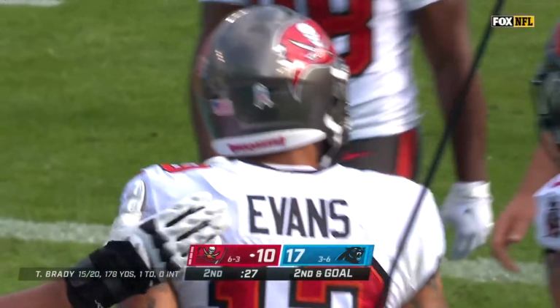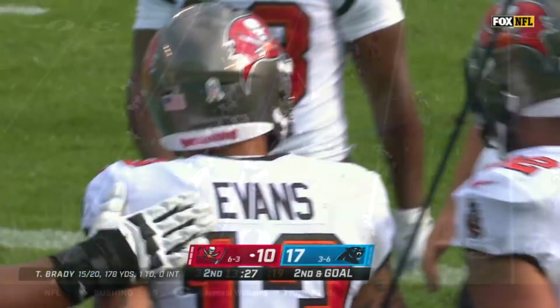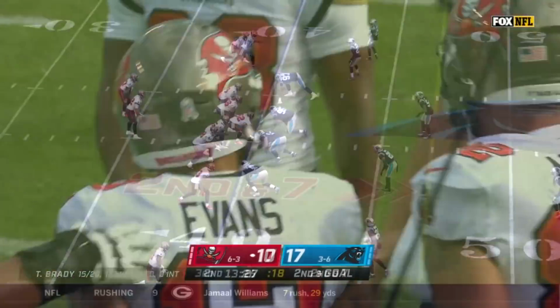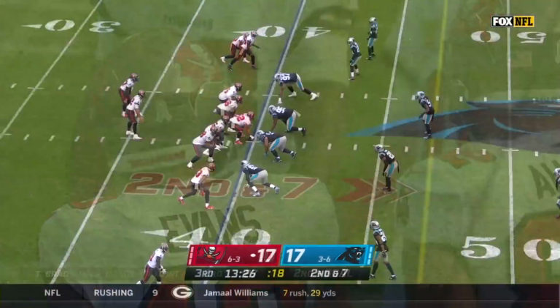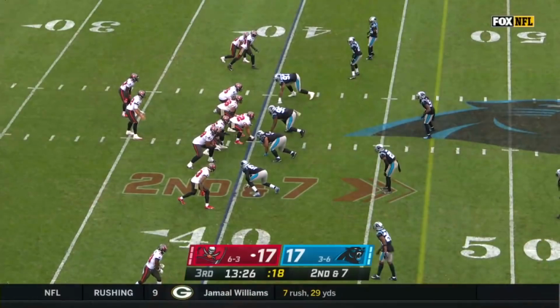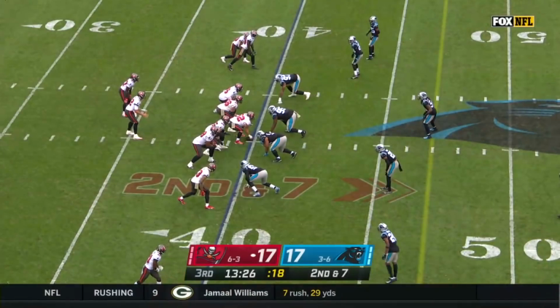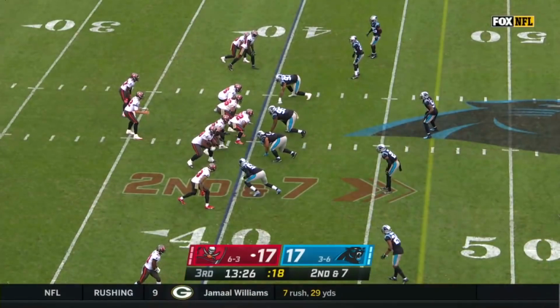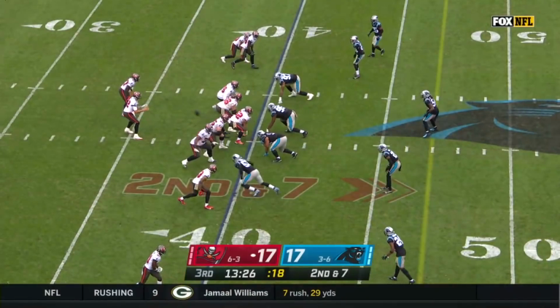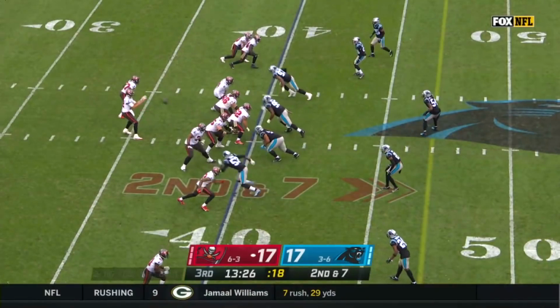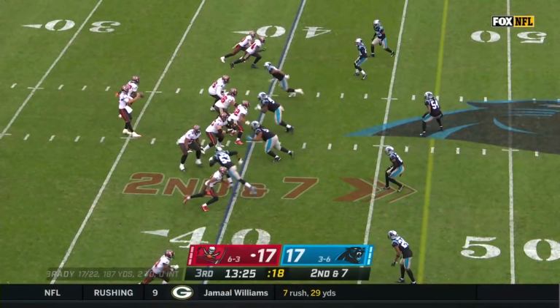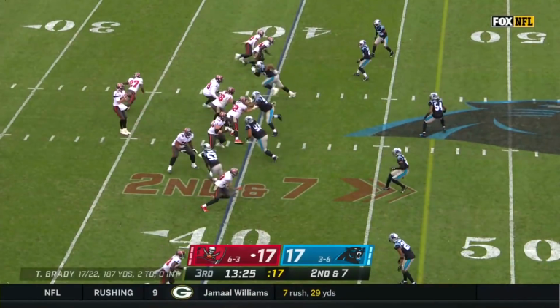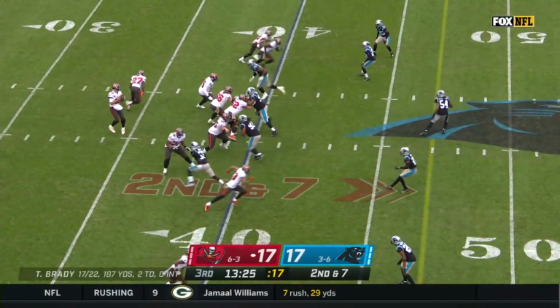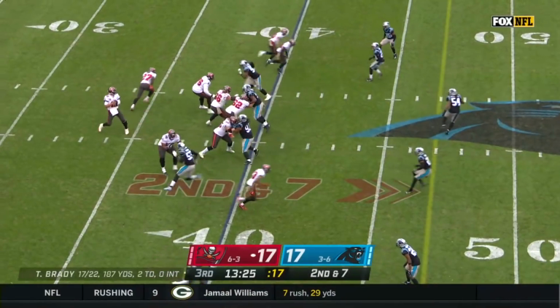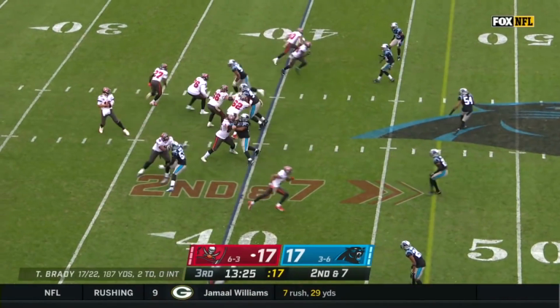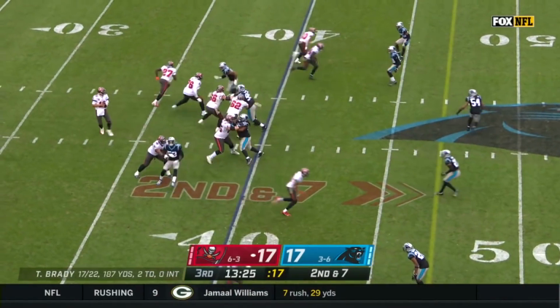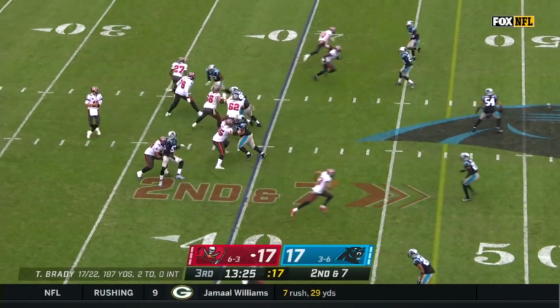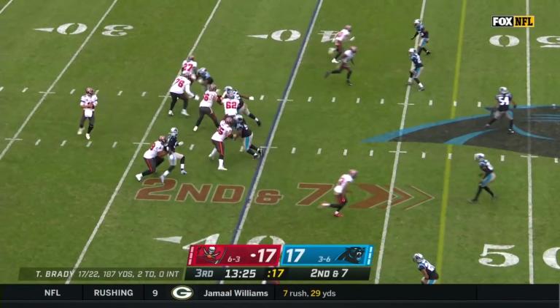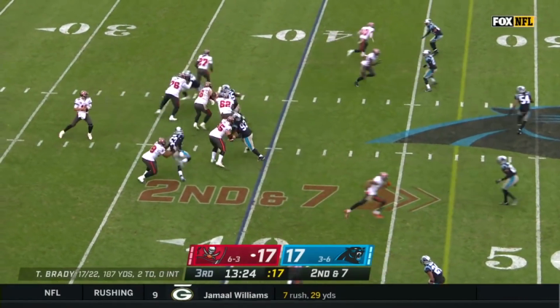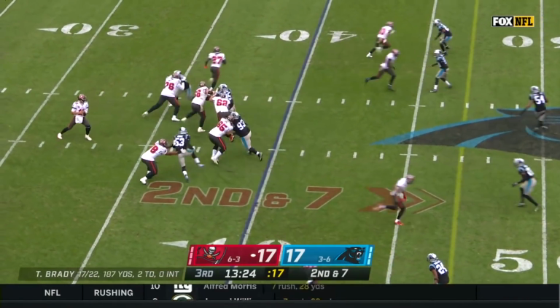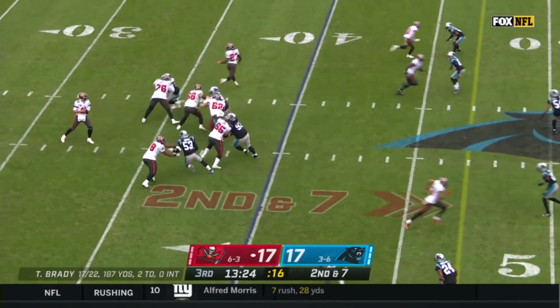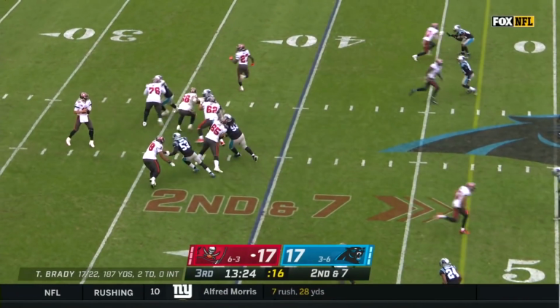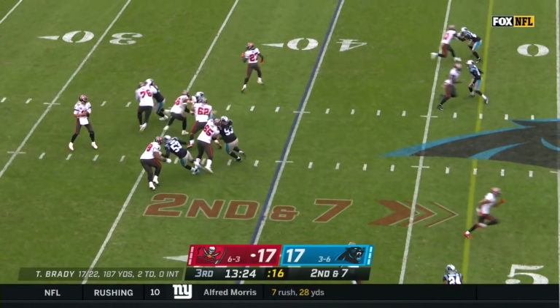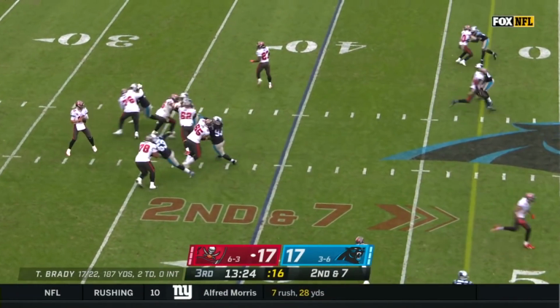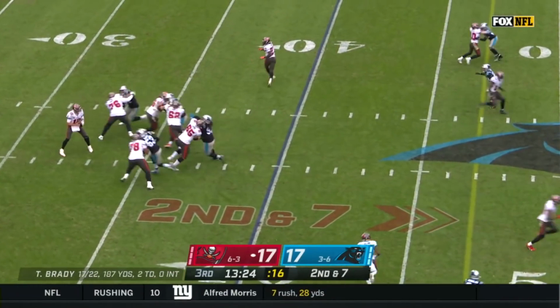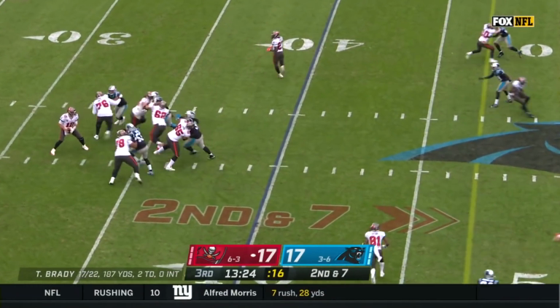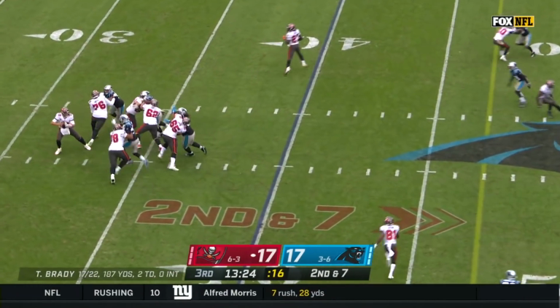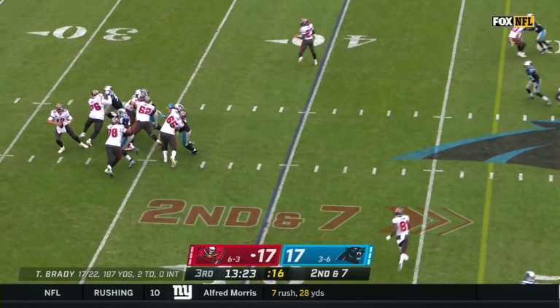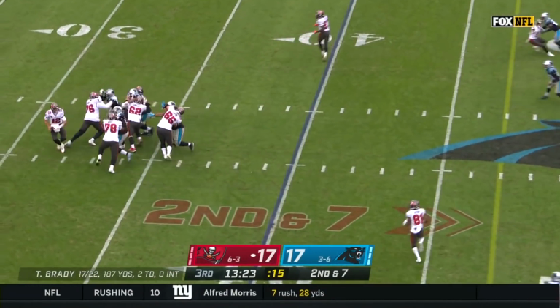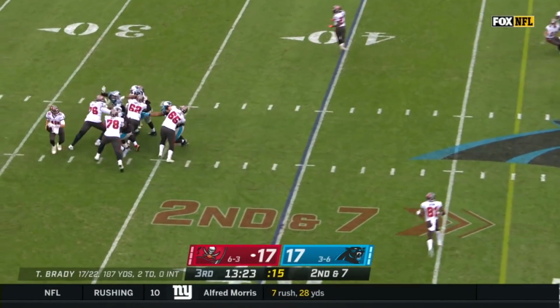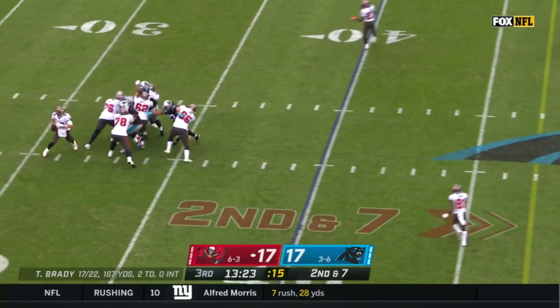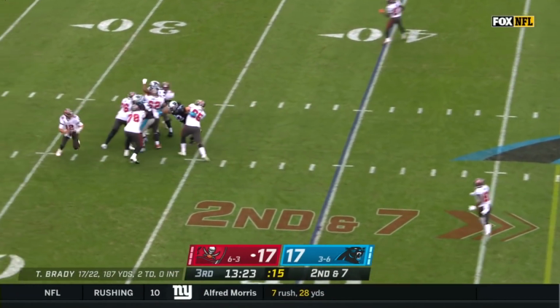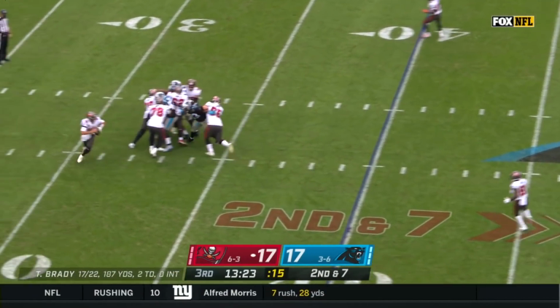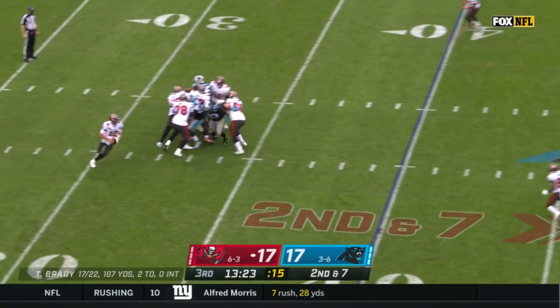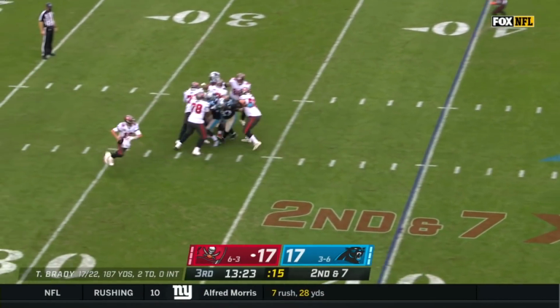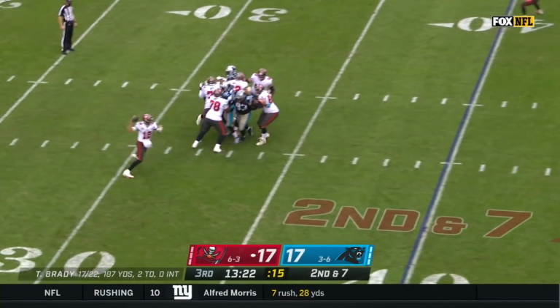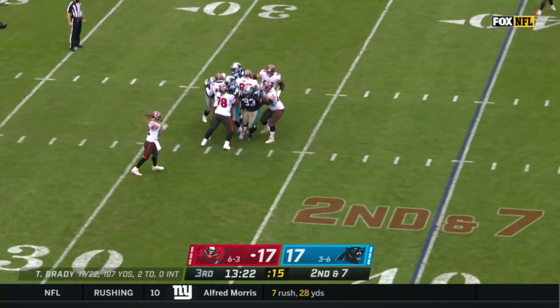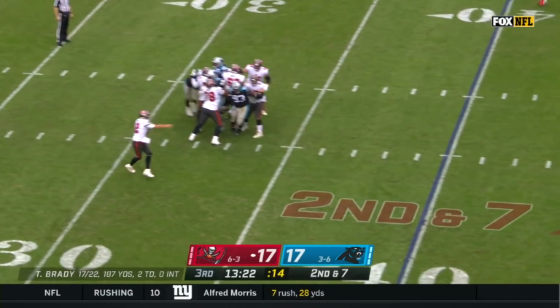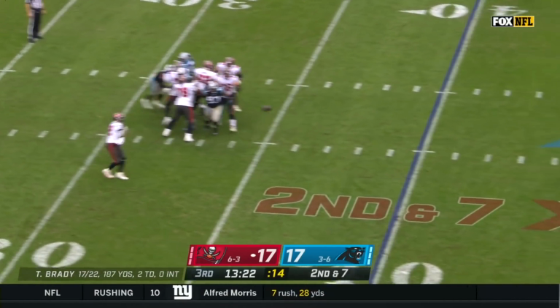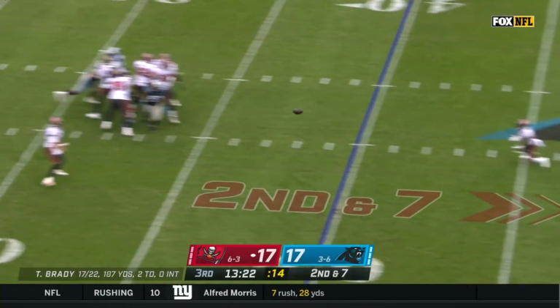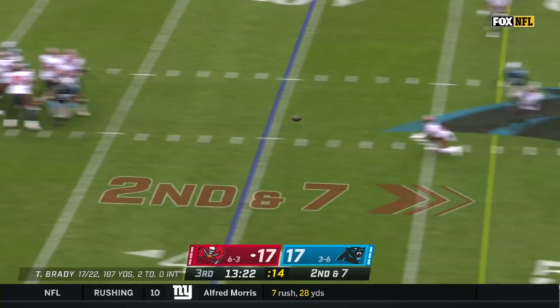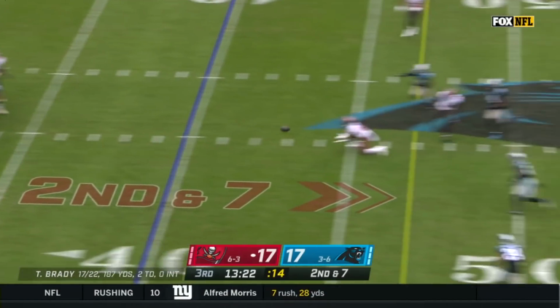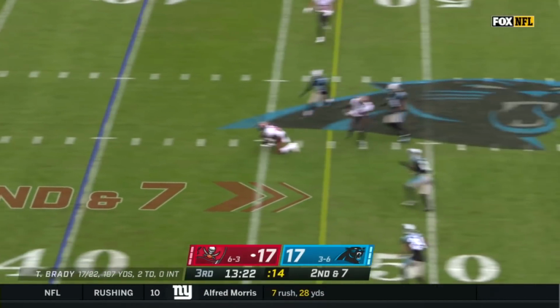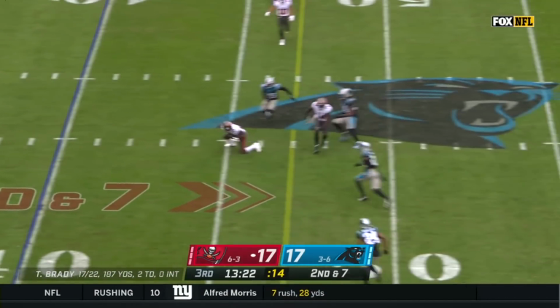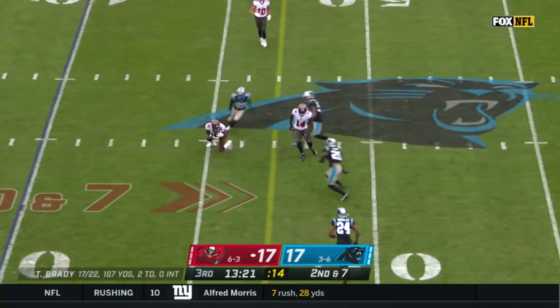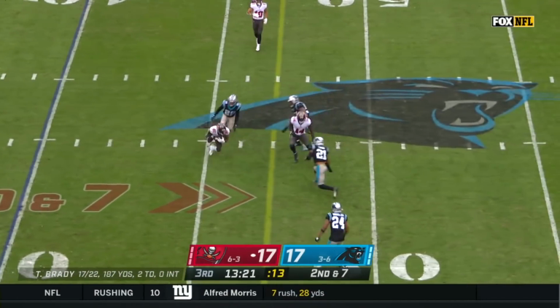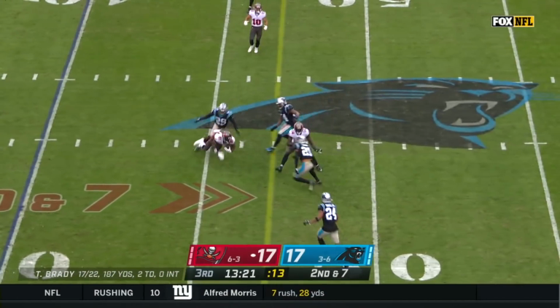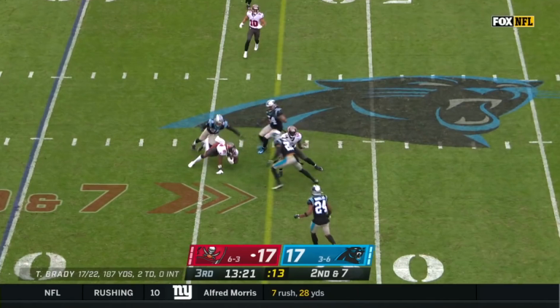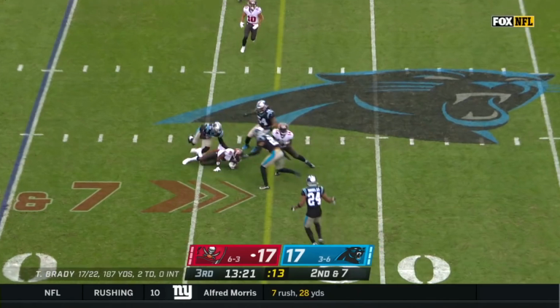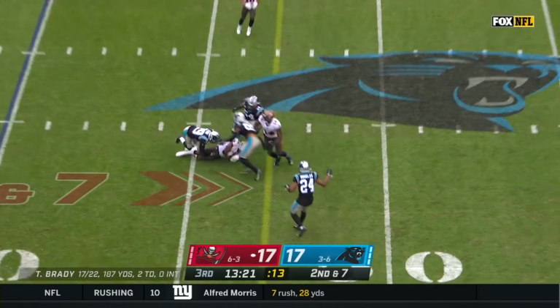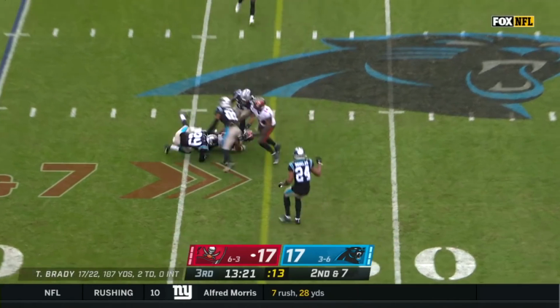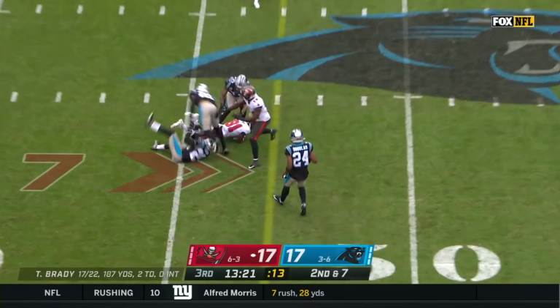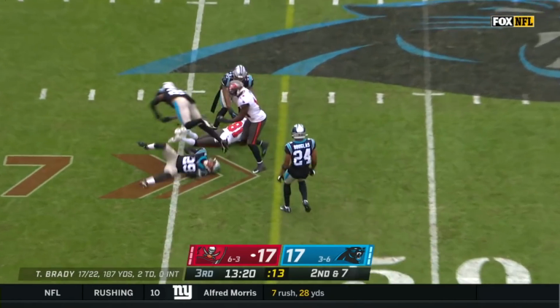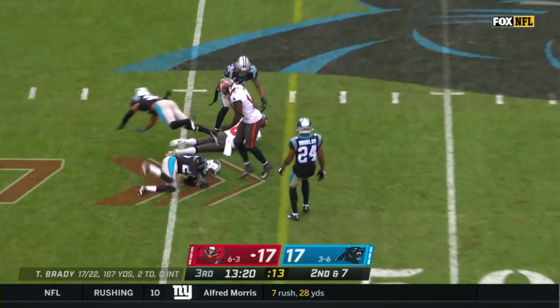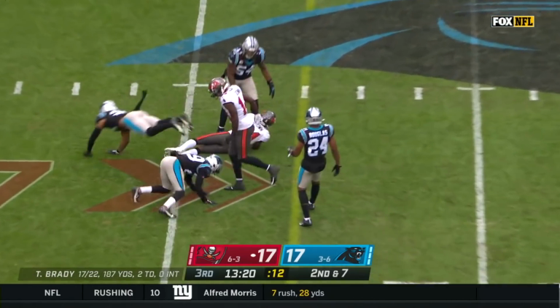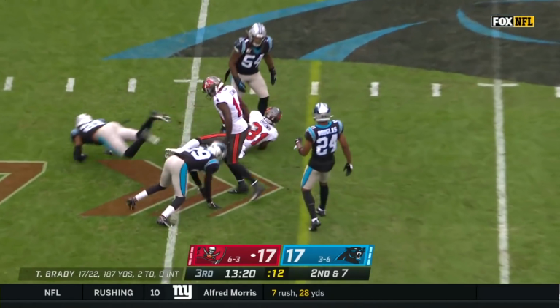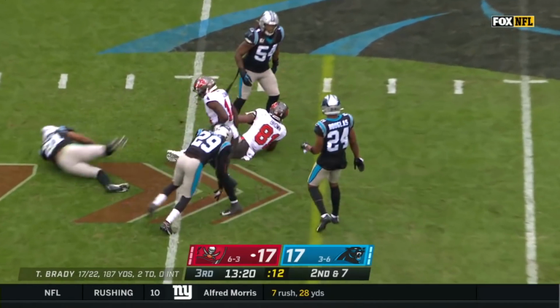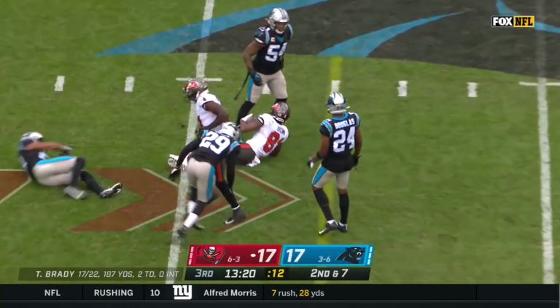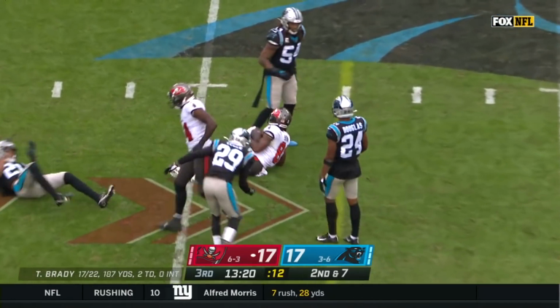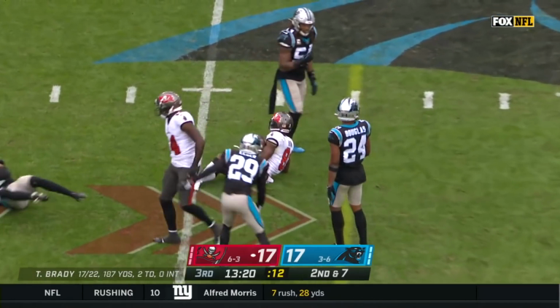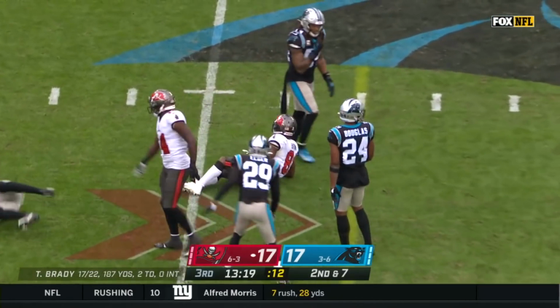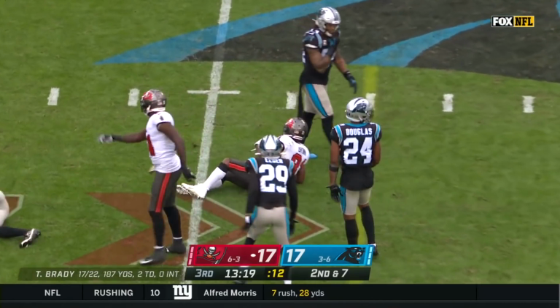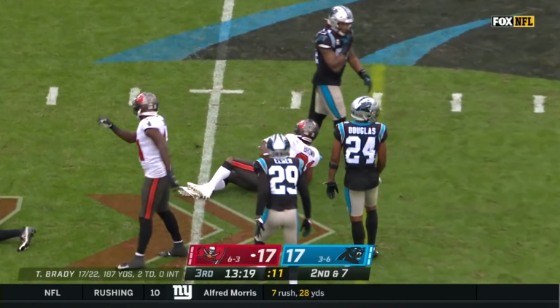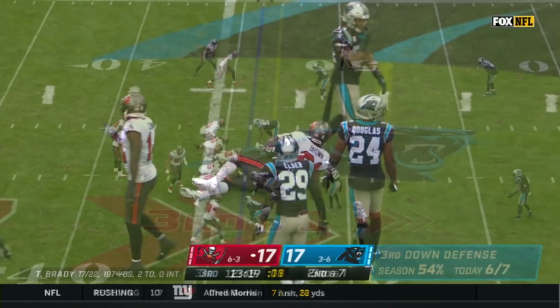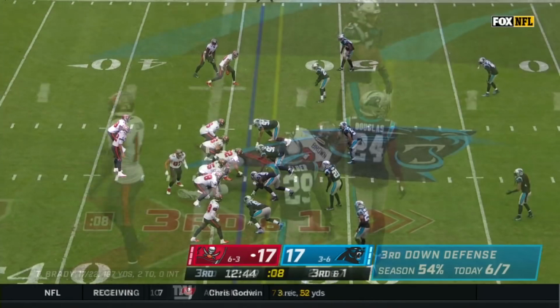I think it's smart. Brady — here comes Burns with pressure — steps away and completes to Antonio Brown.